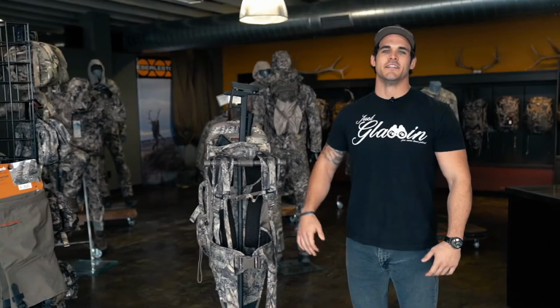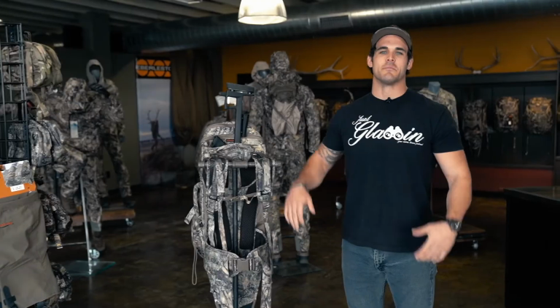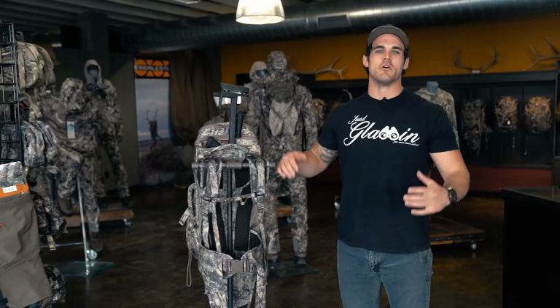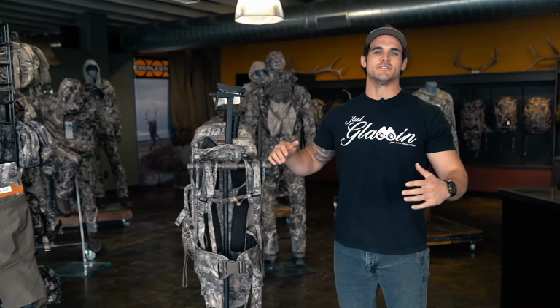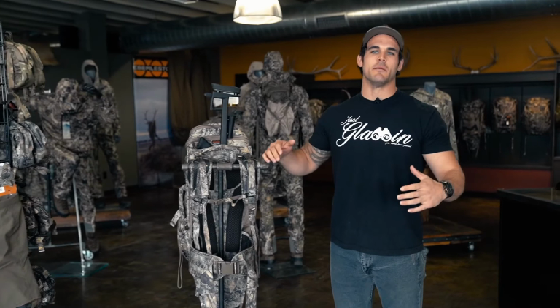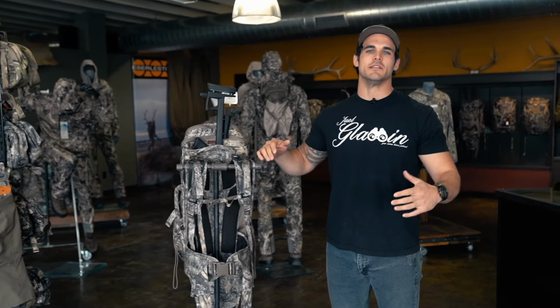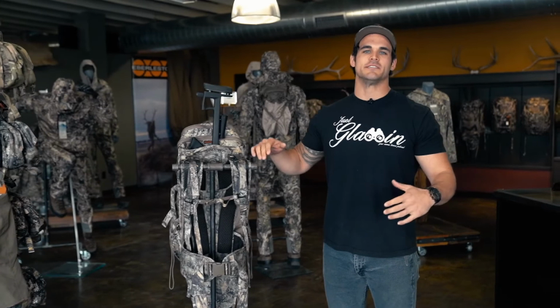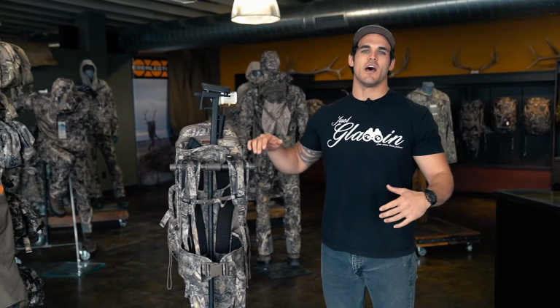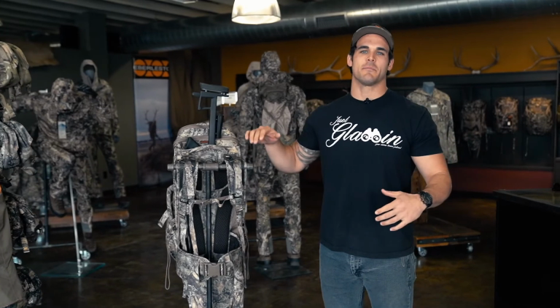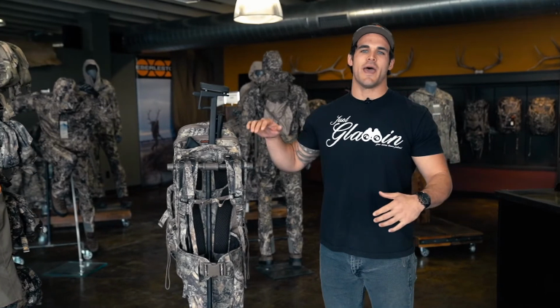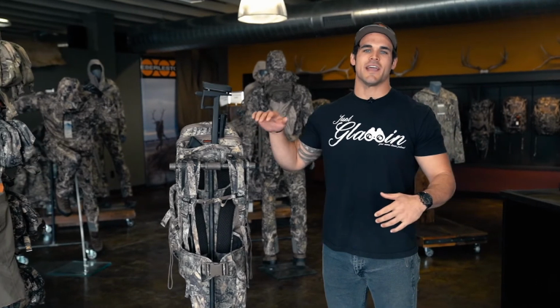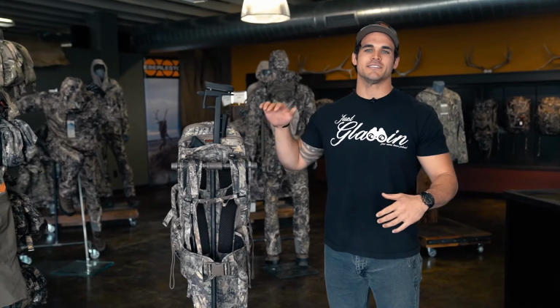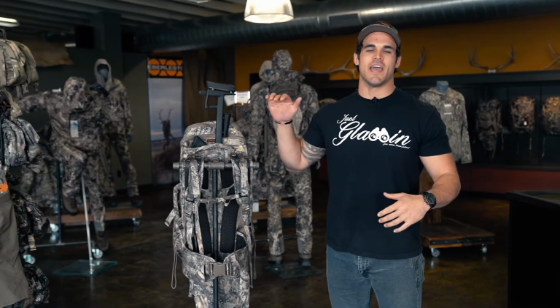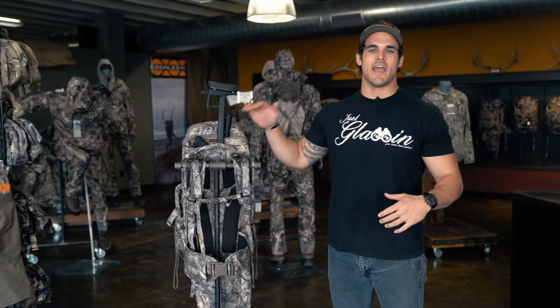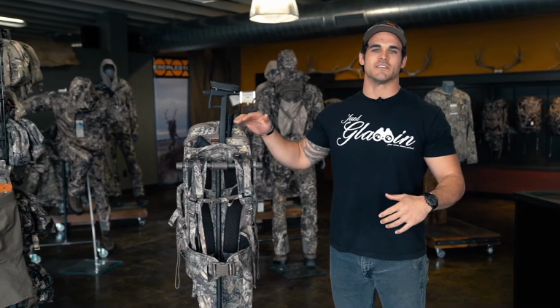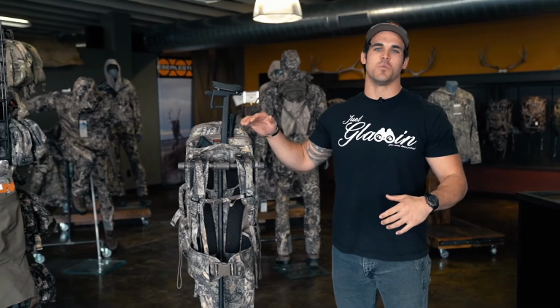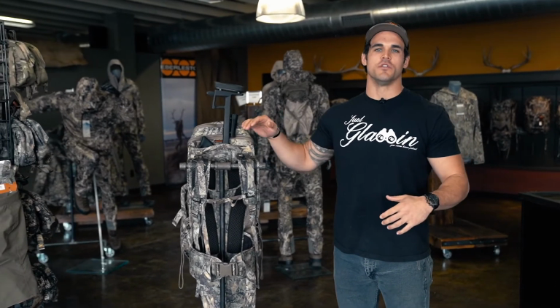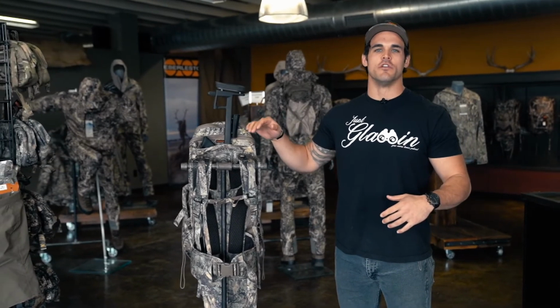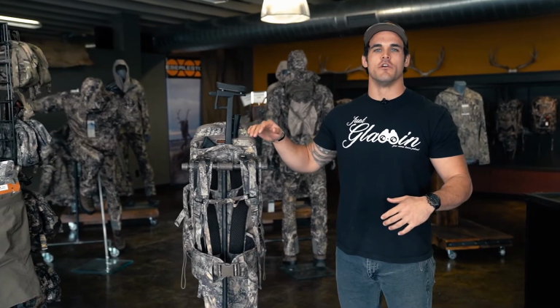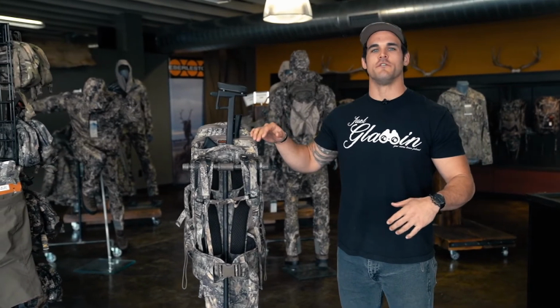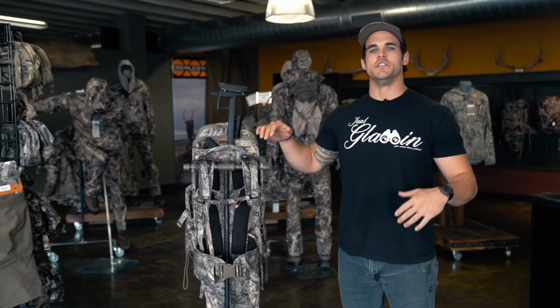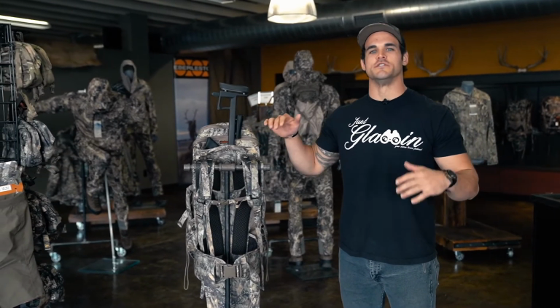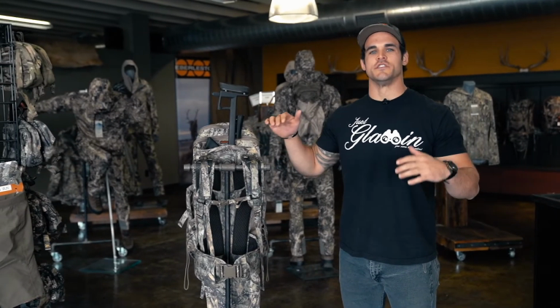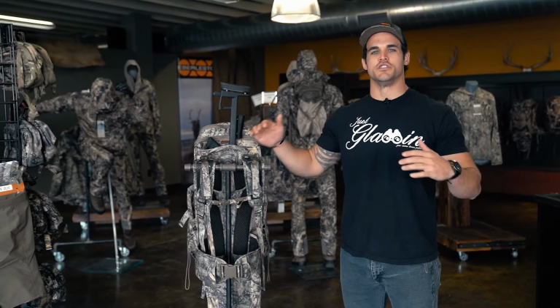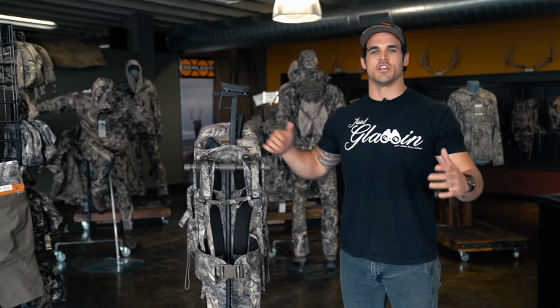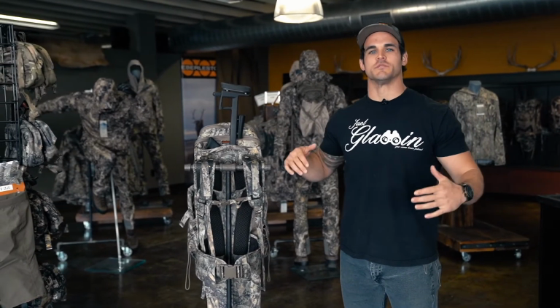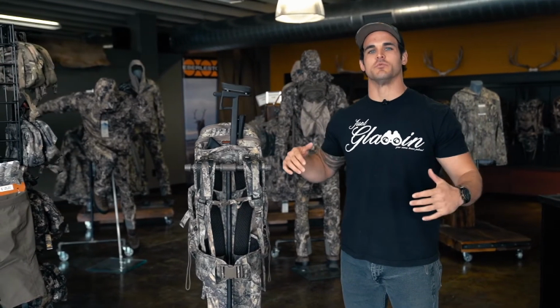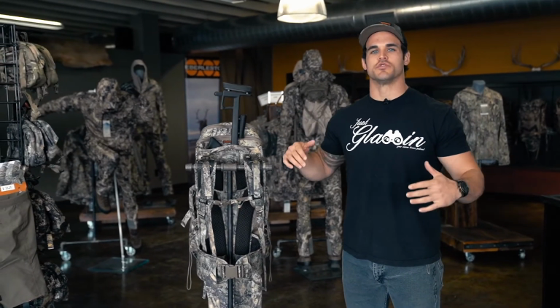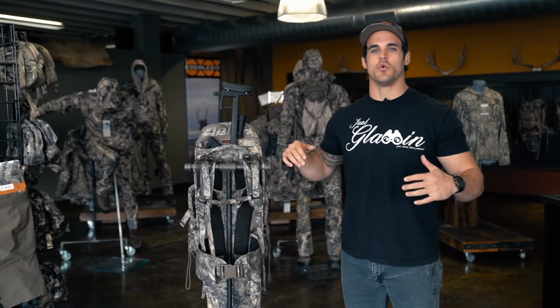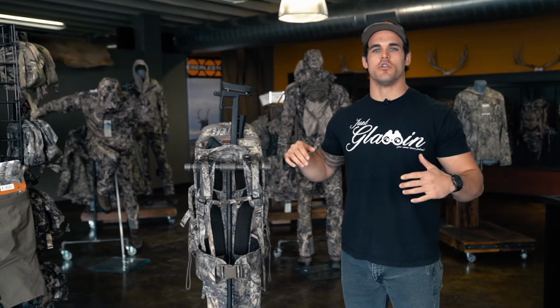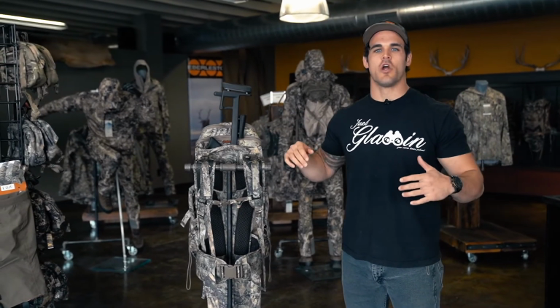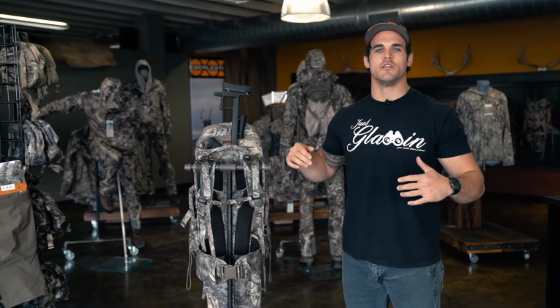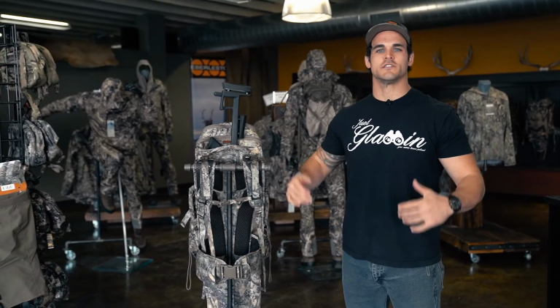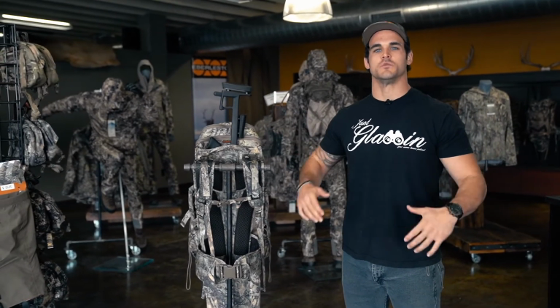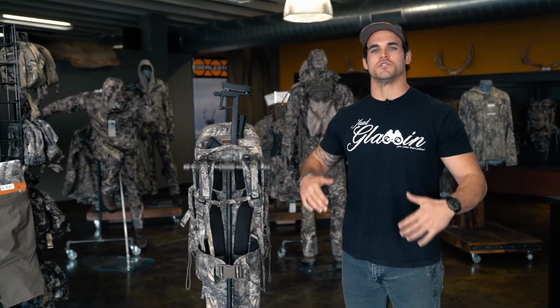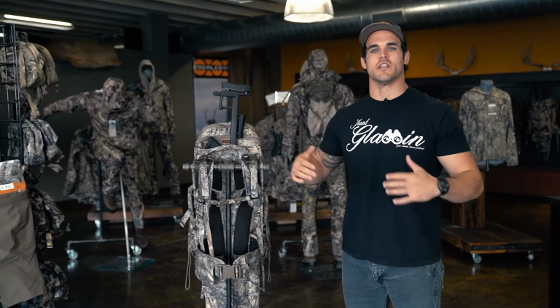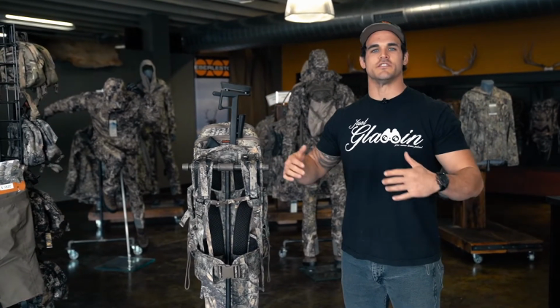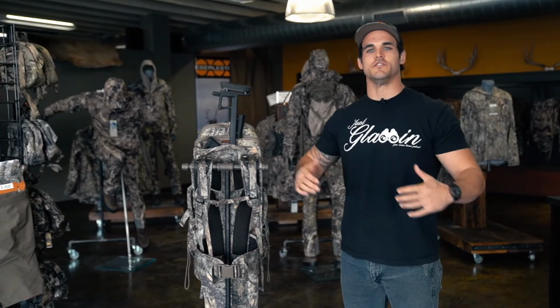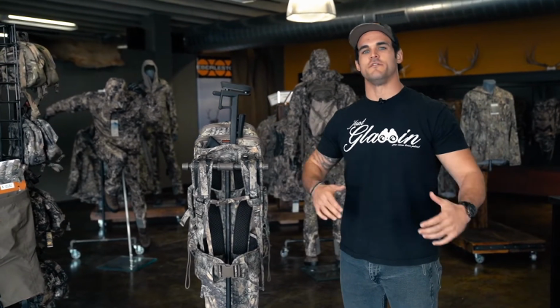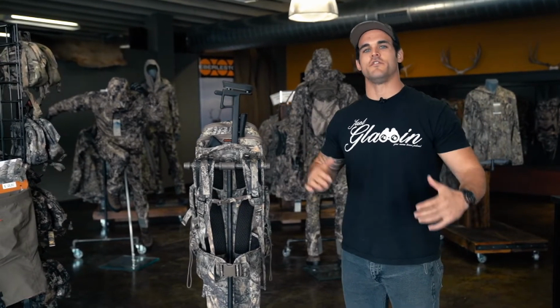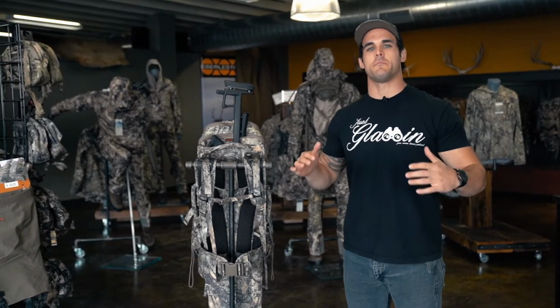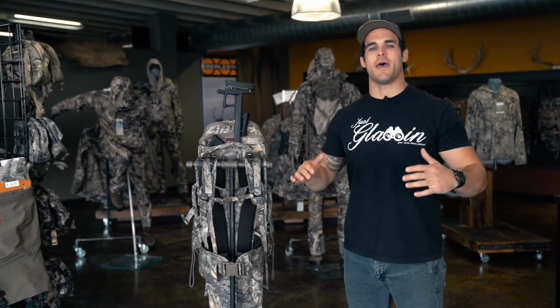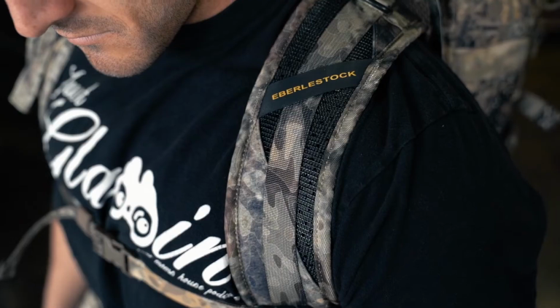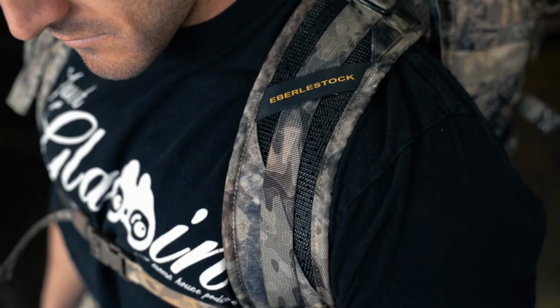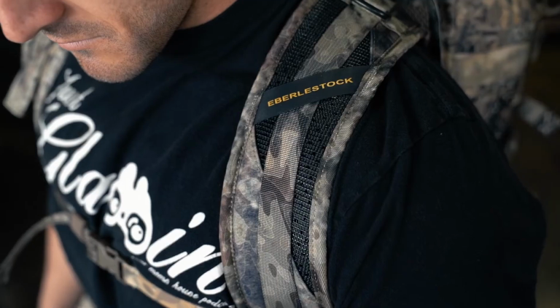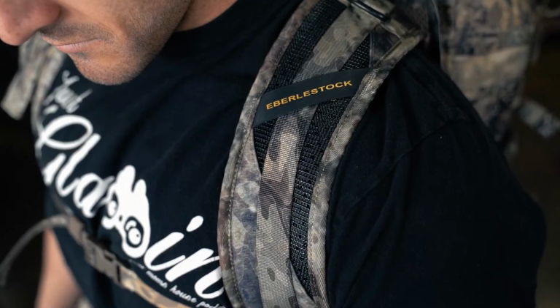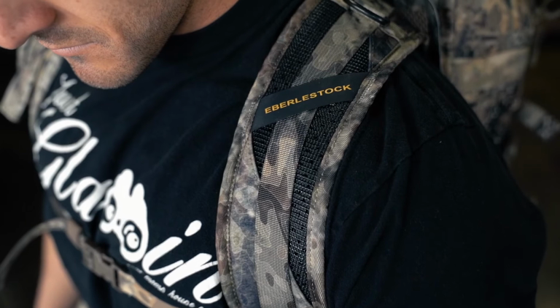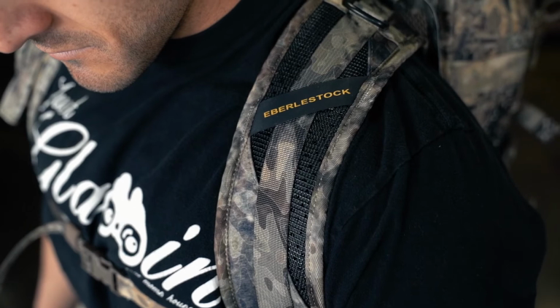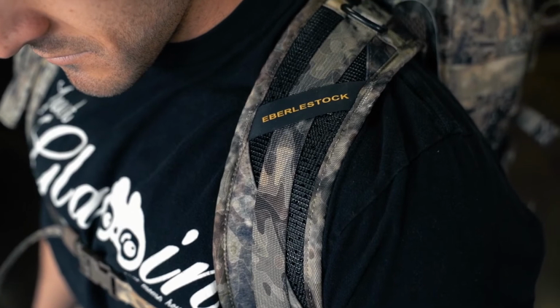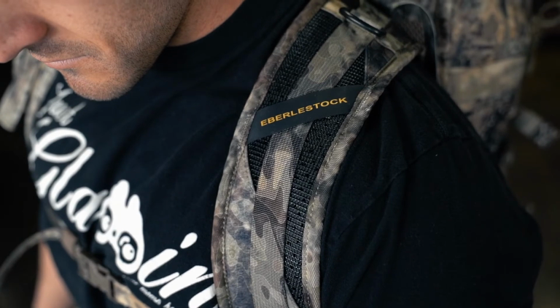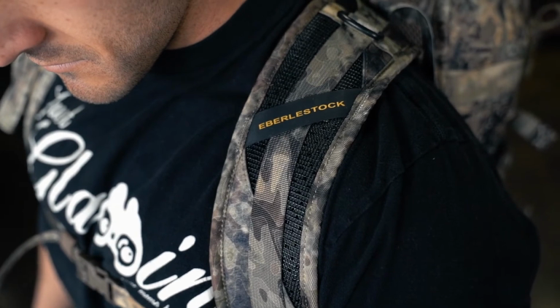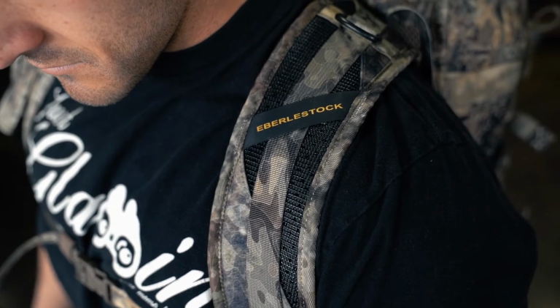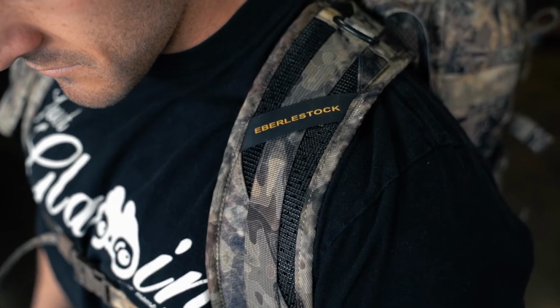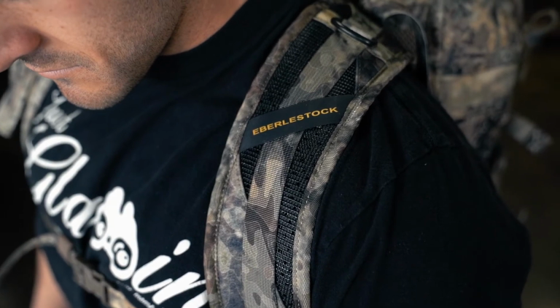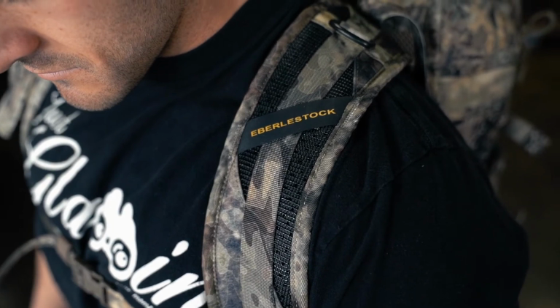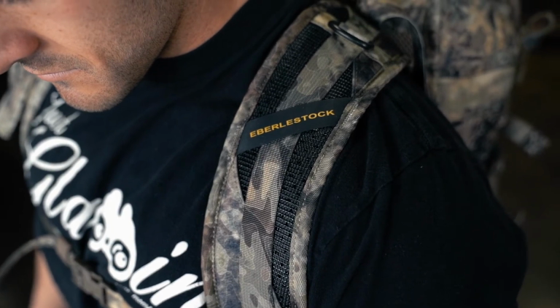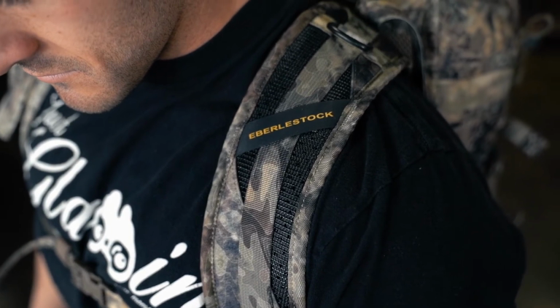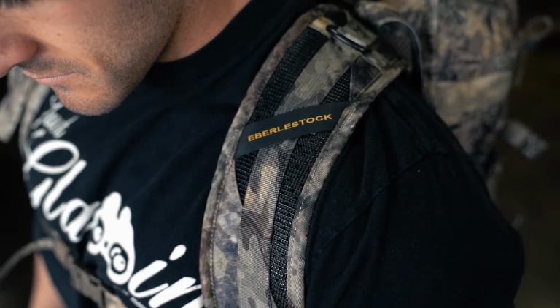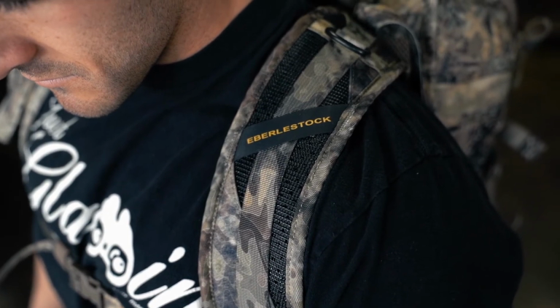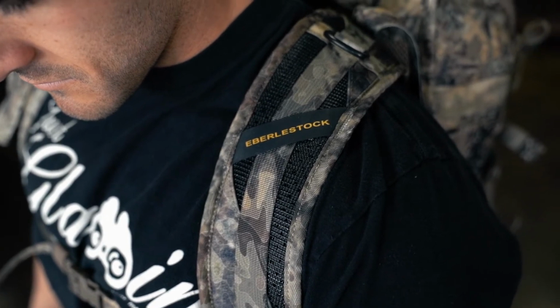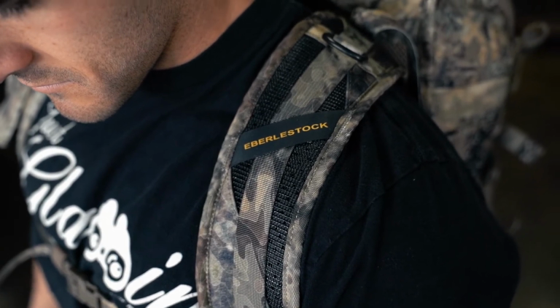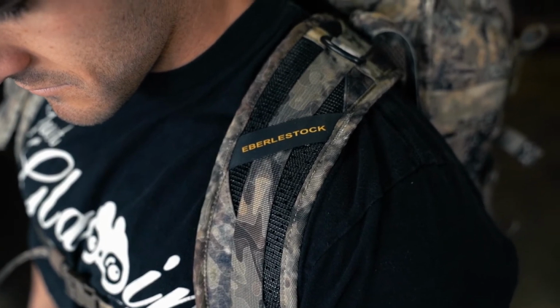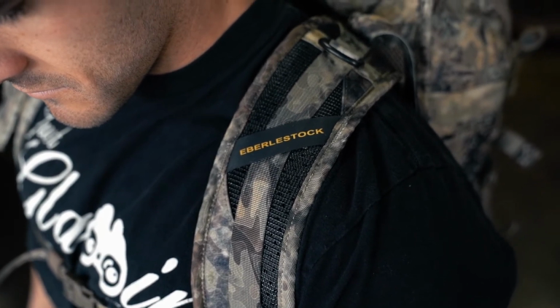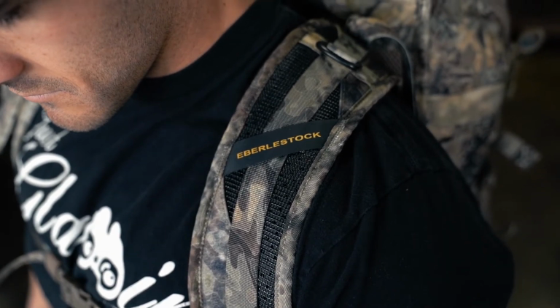Like most Everly Stock packs, the X1 Euro features an adjustable shoulder harness which allows you to fit the pack to your body based on the adventure that you're on.